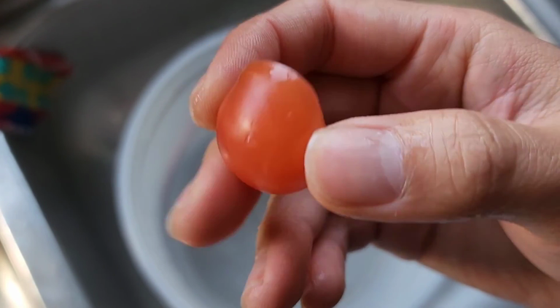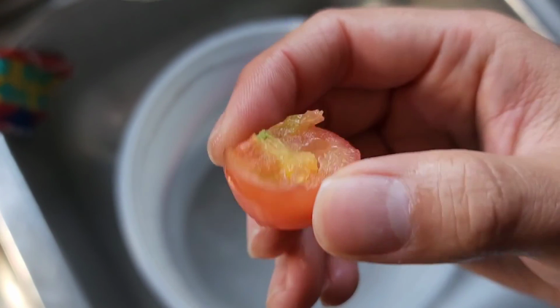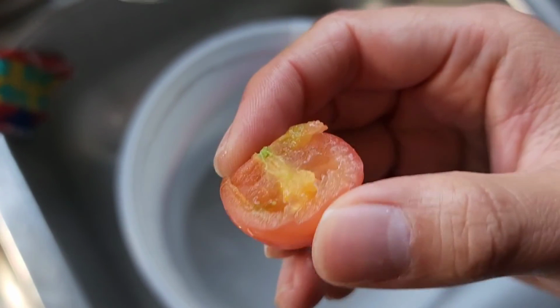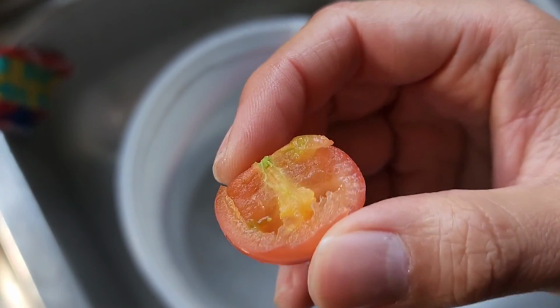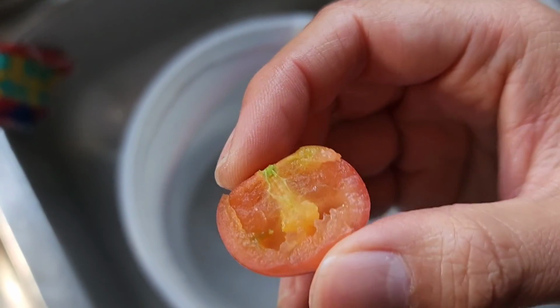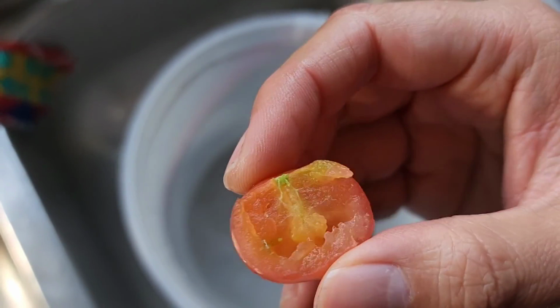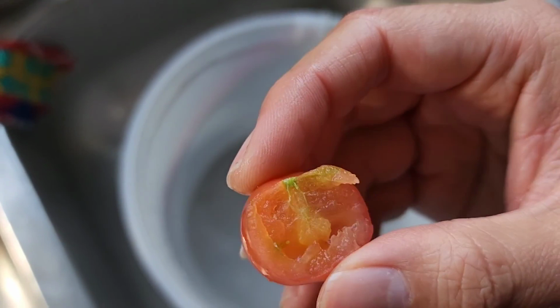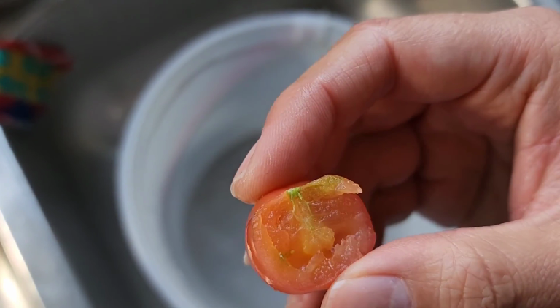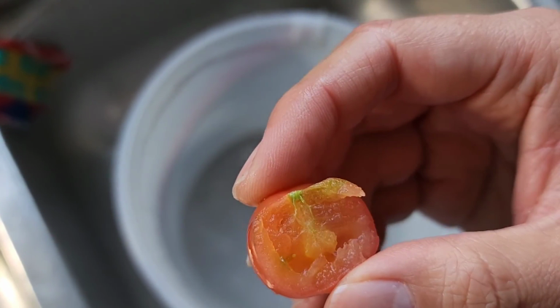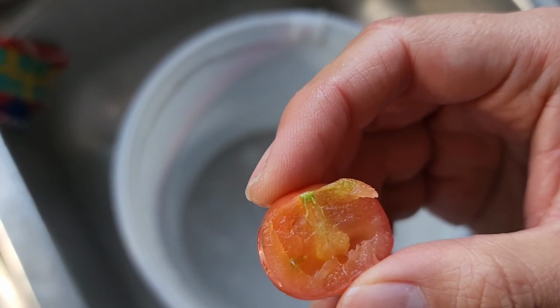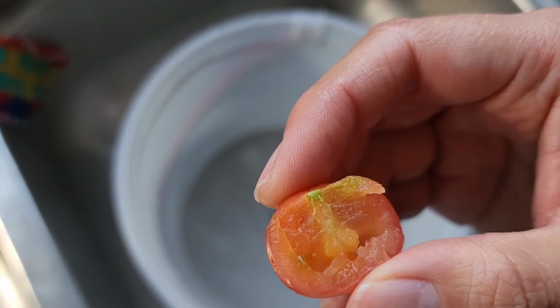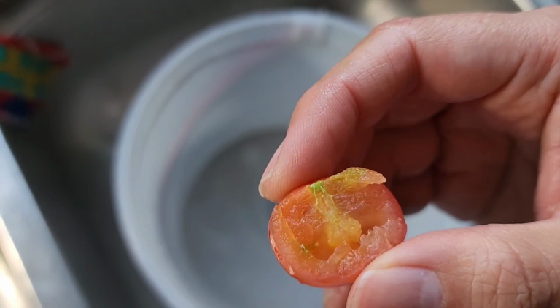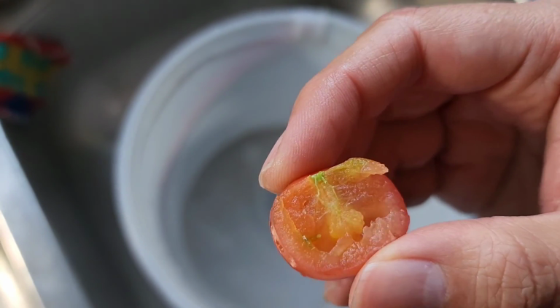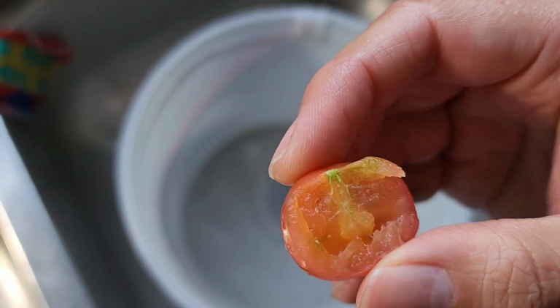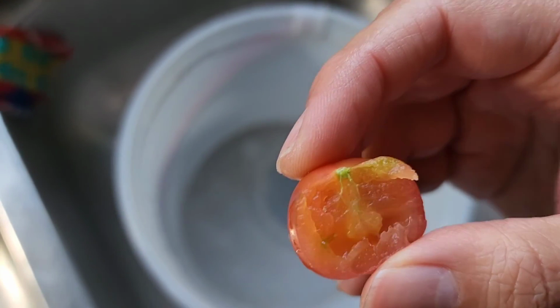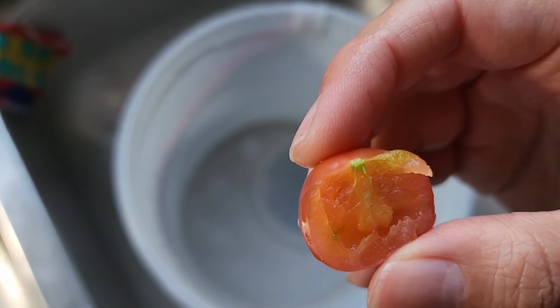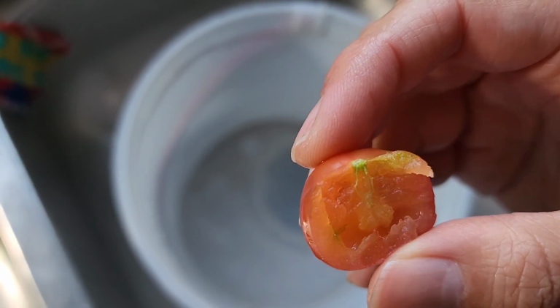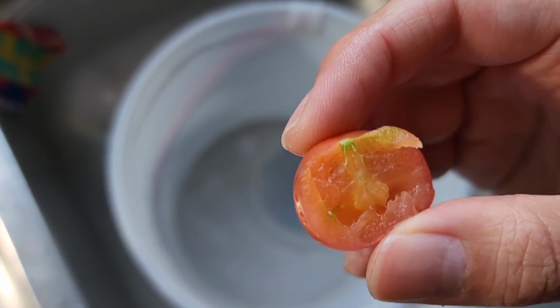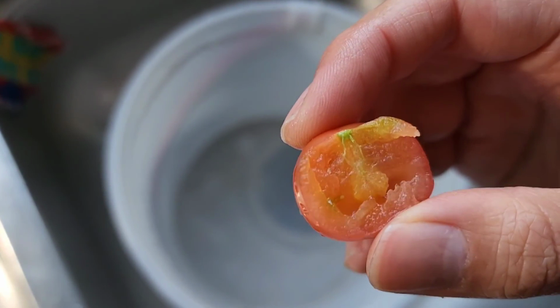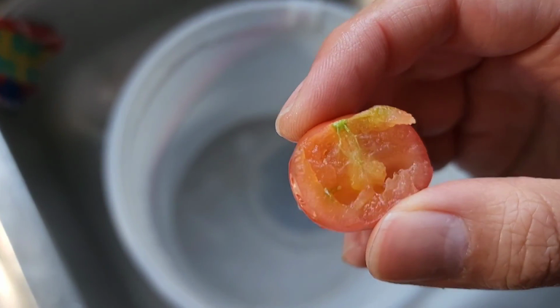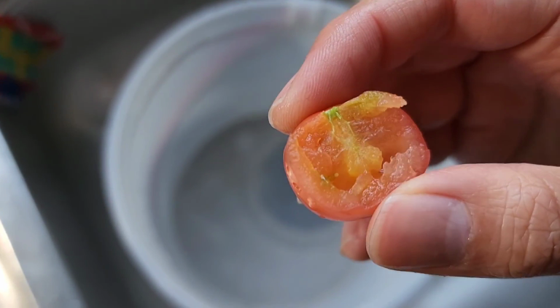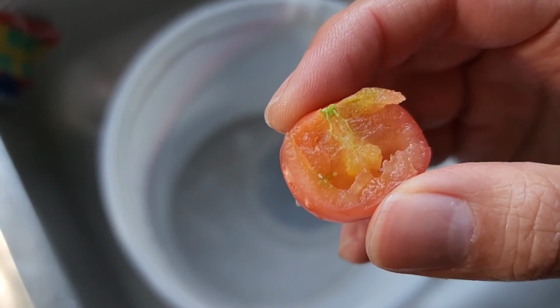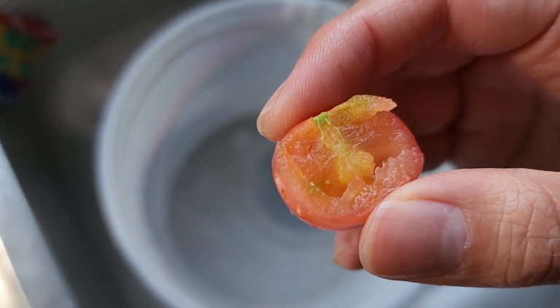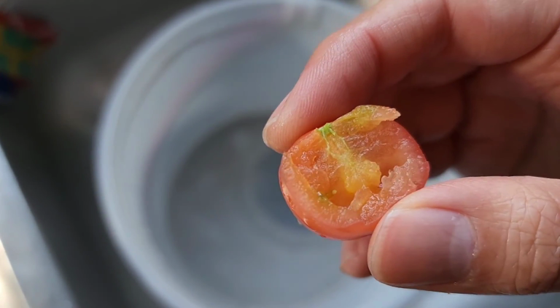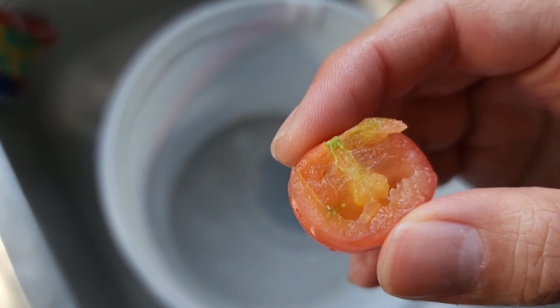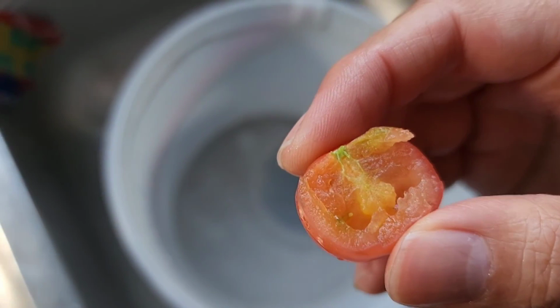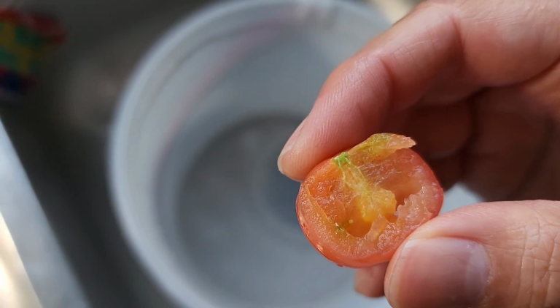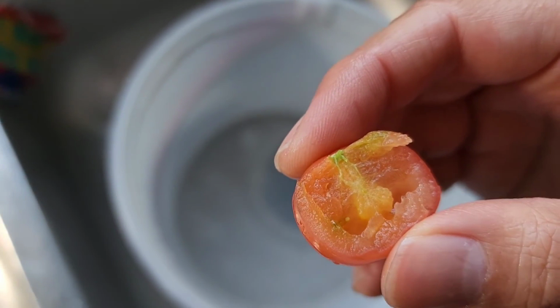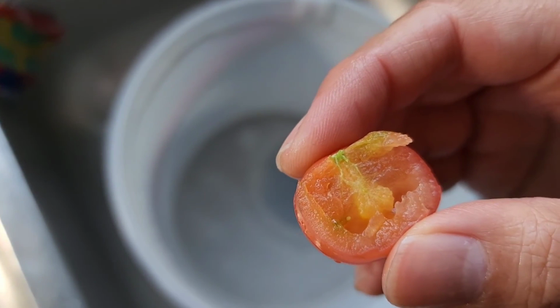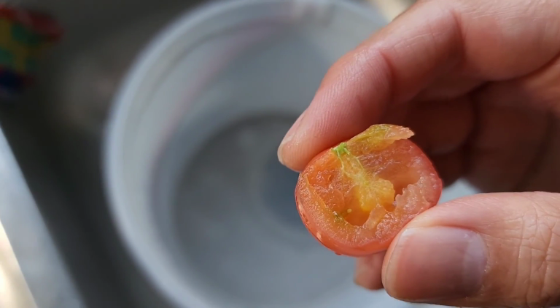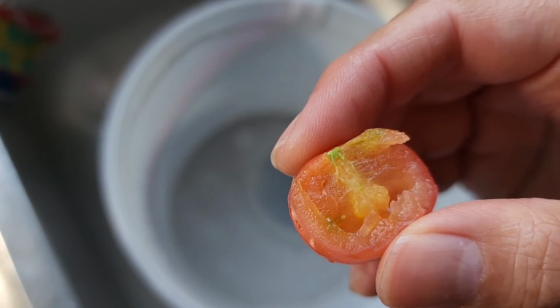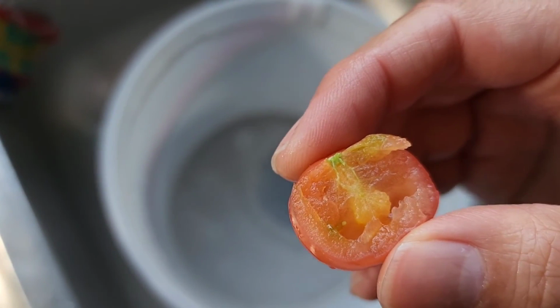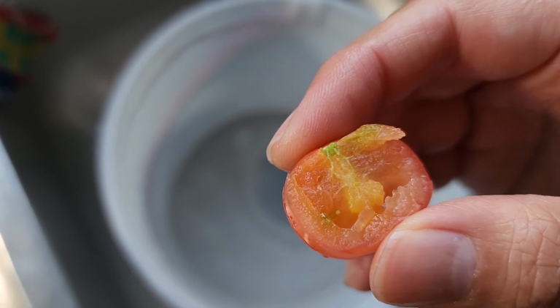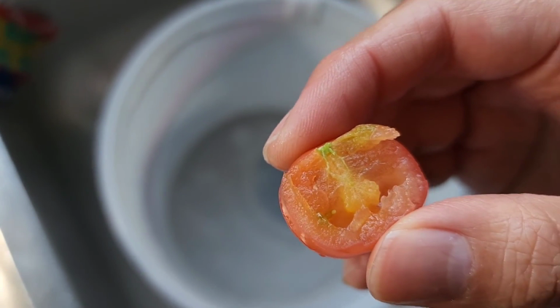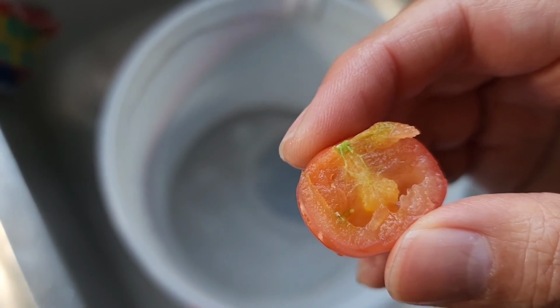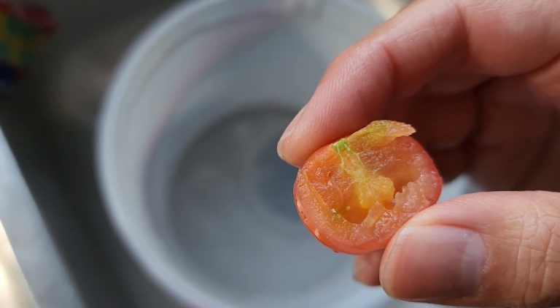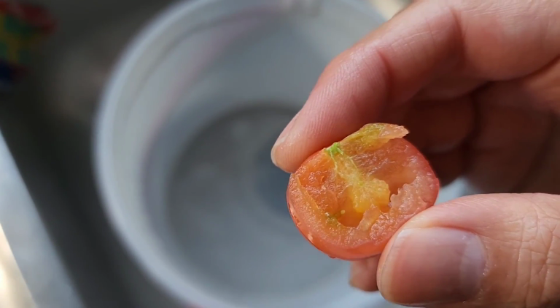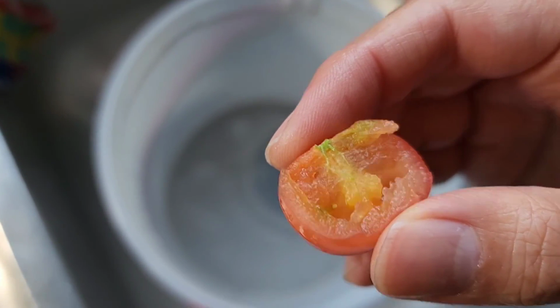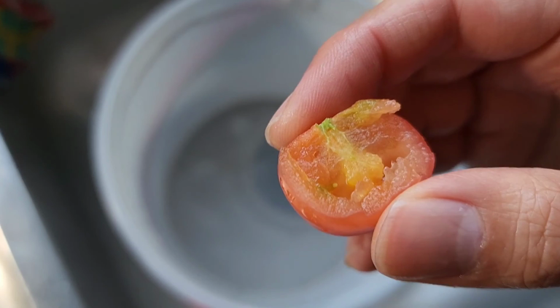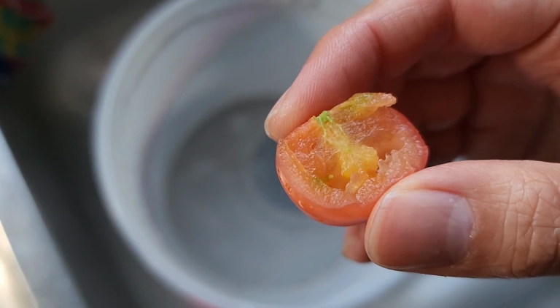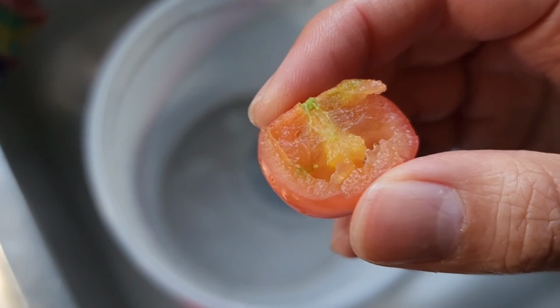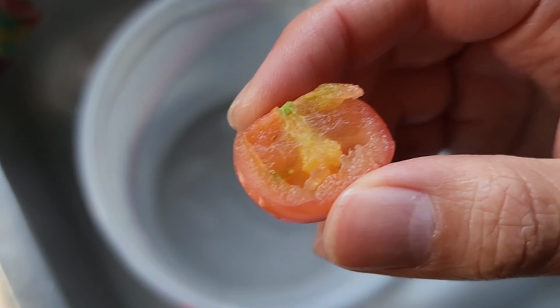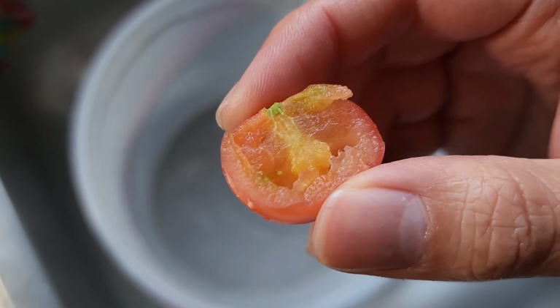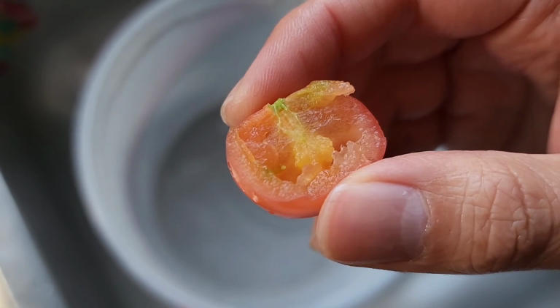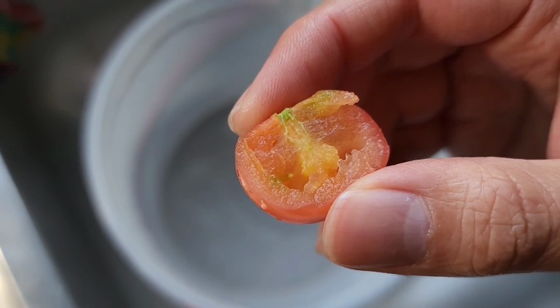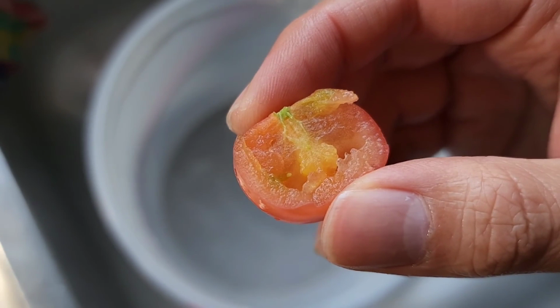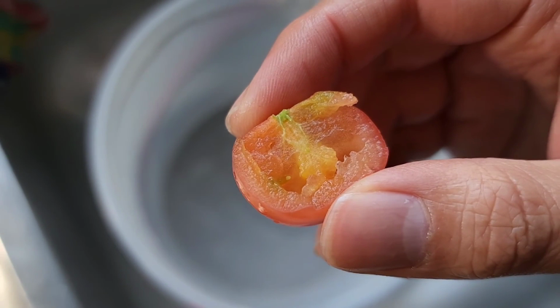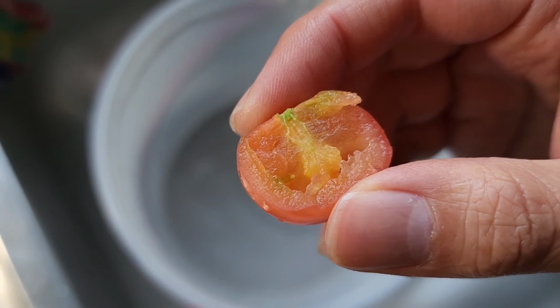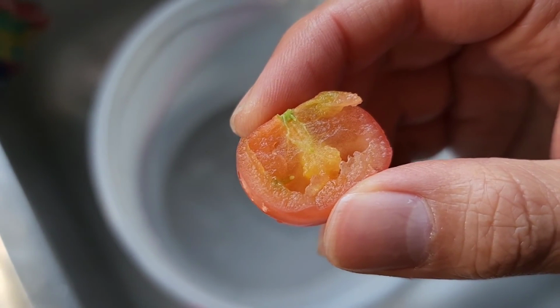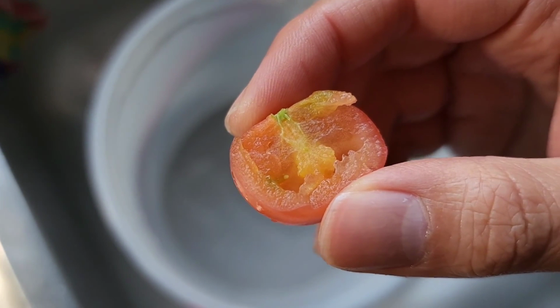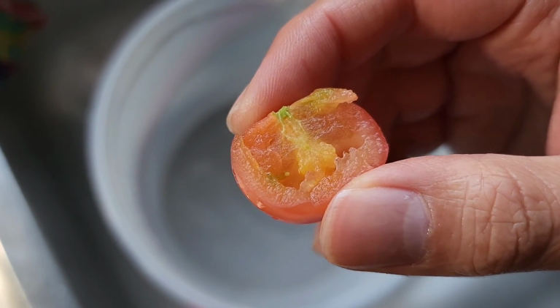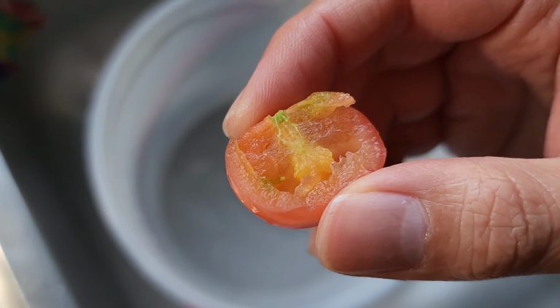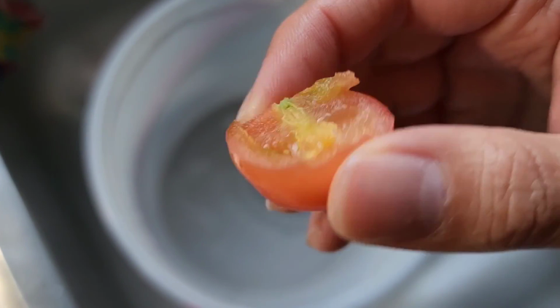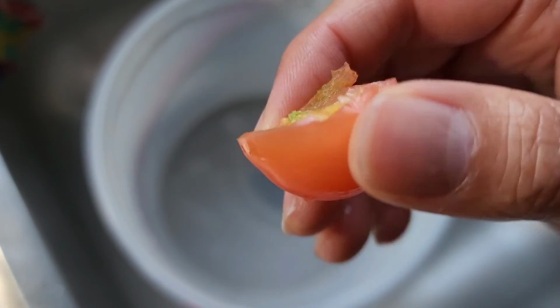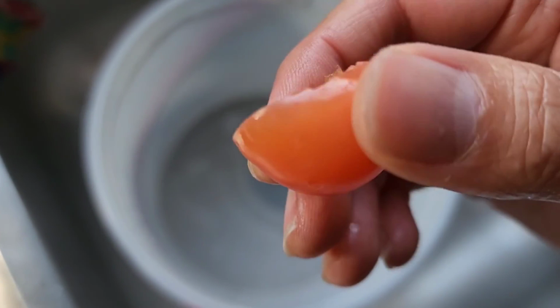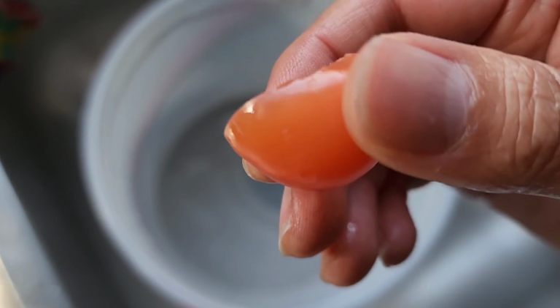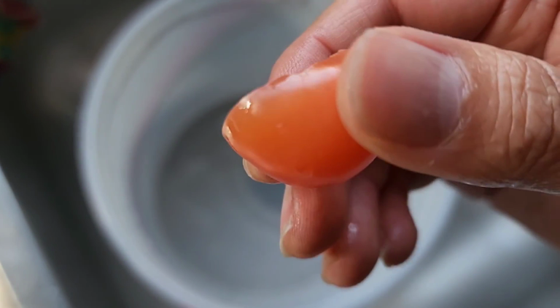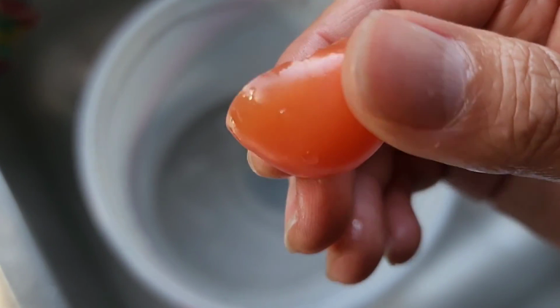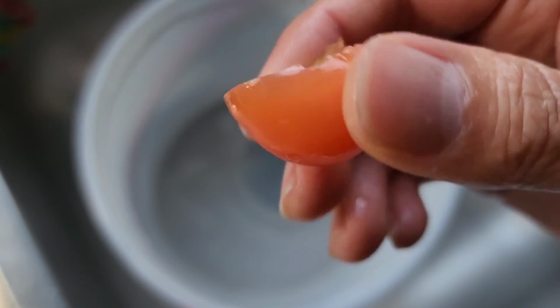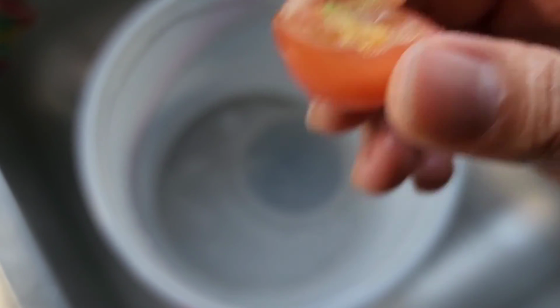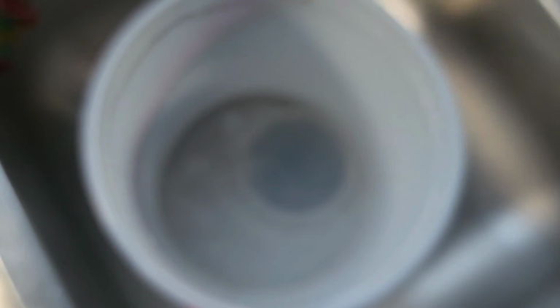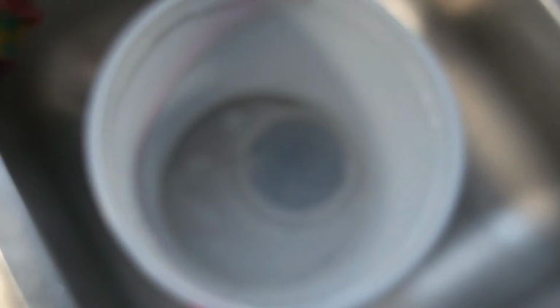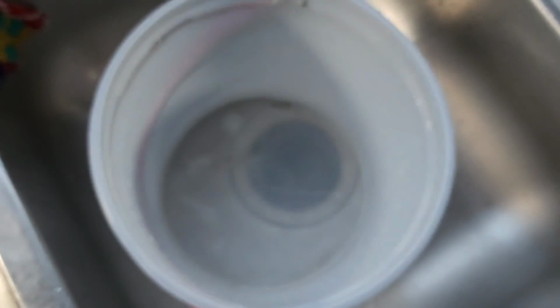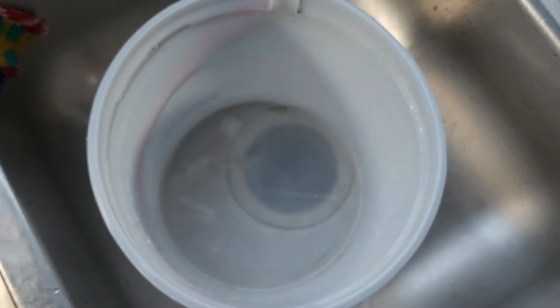That's the update for today. We're going to let the other tomatoes grow. The other ones we'll probably eat in a day or two. But that's it — thanks for watching, and I'll see you all in the next one.